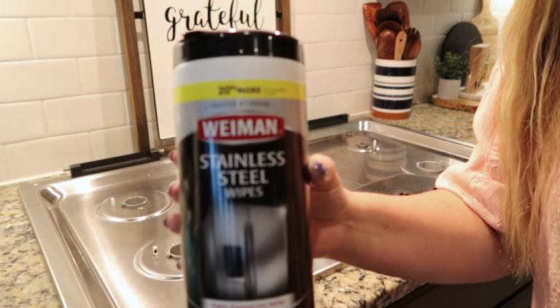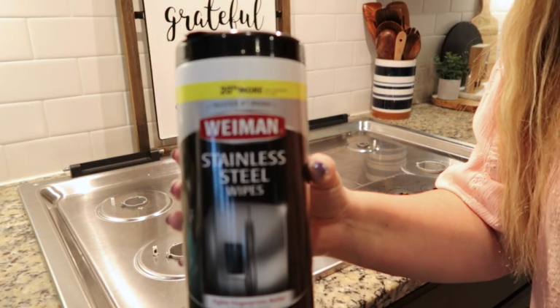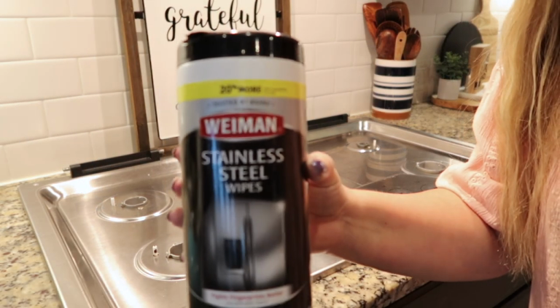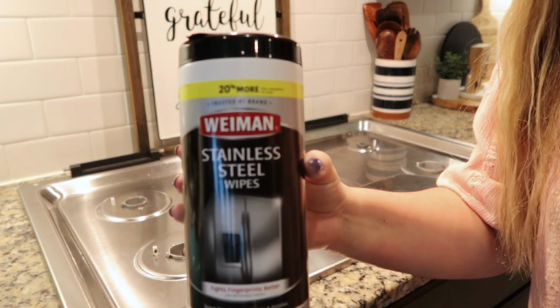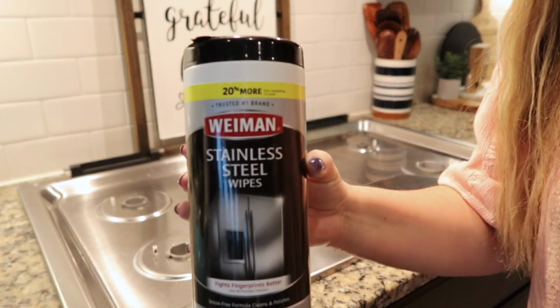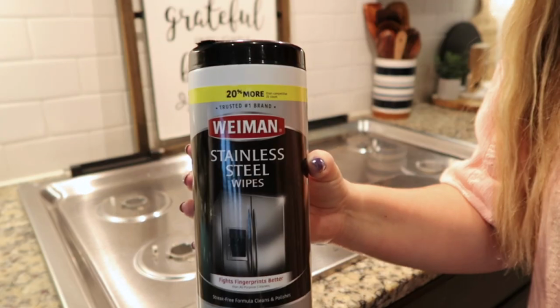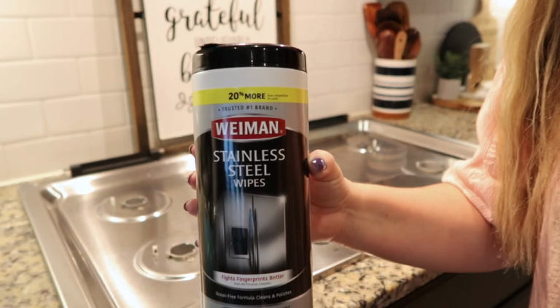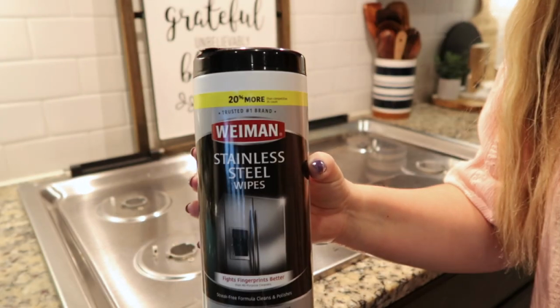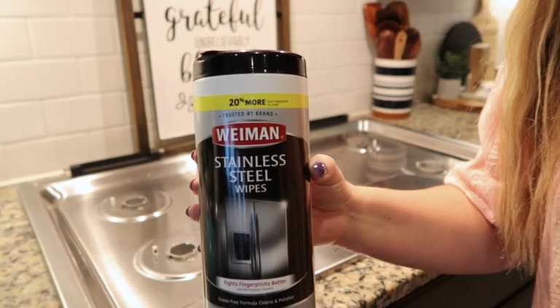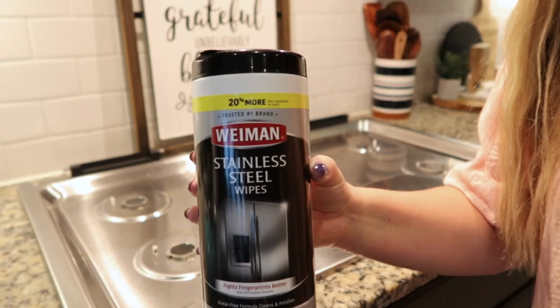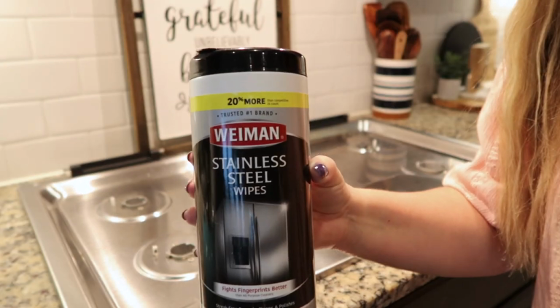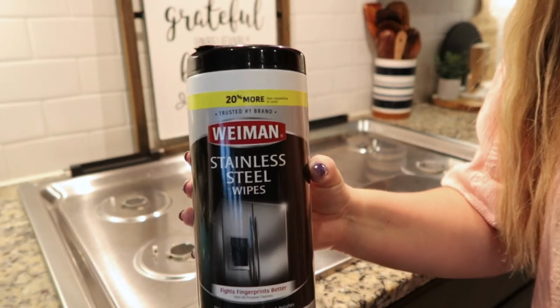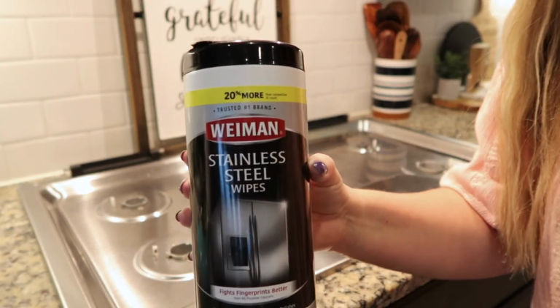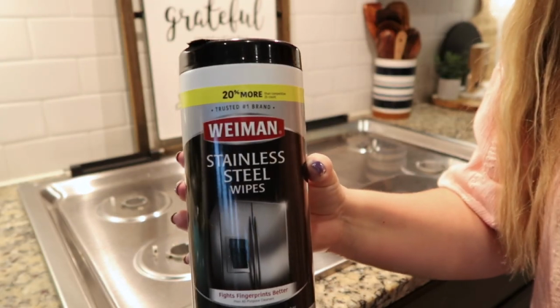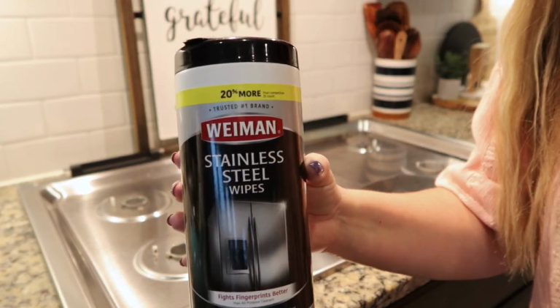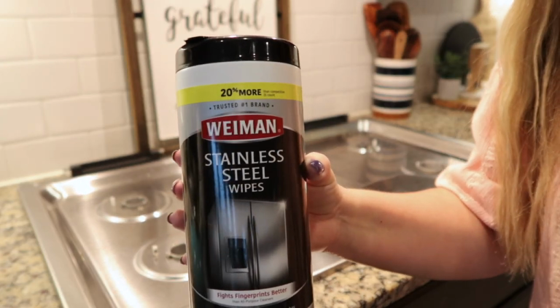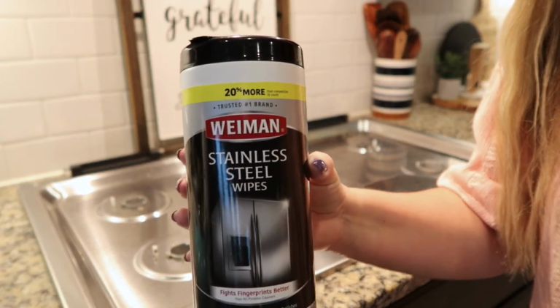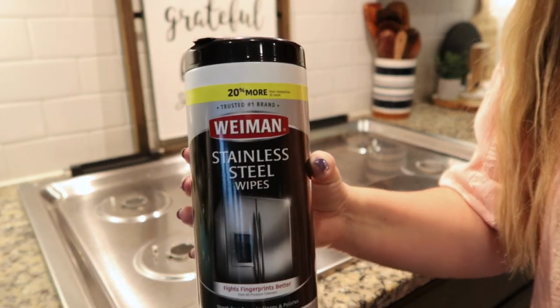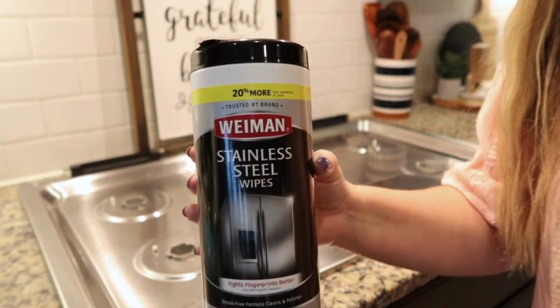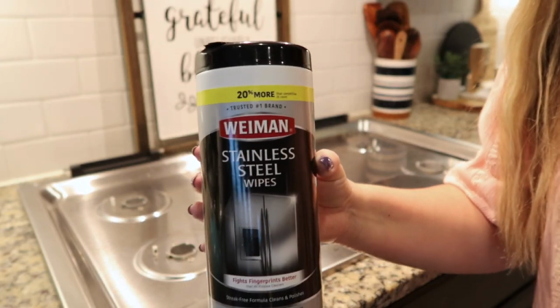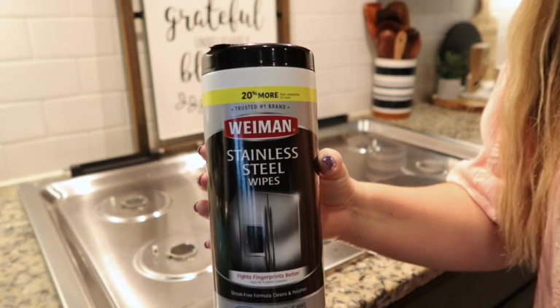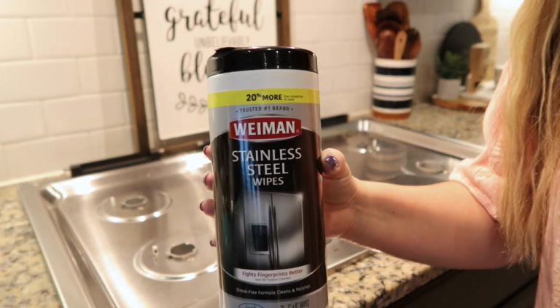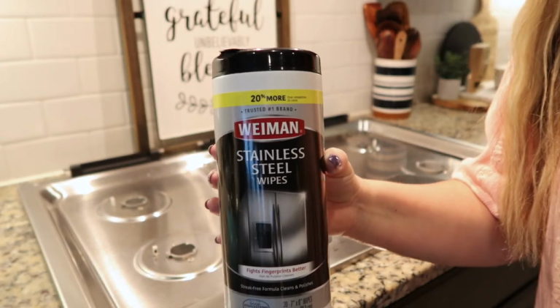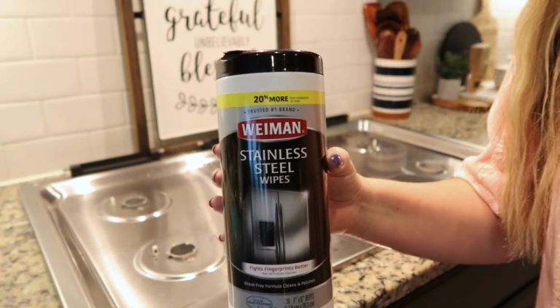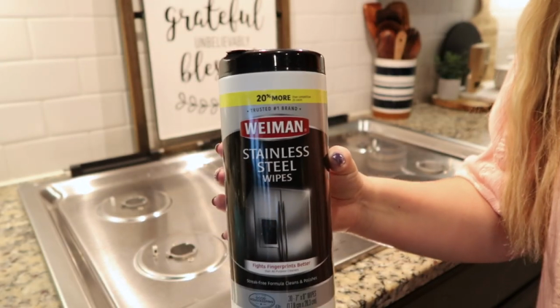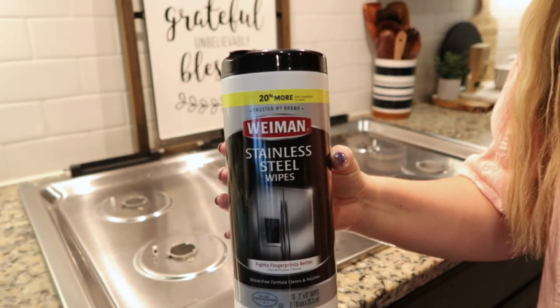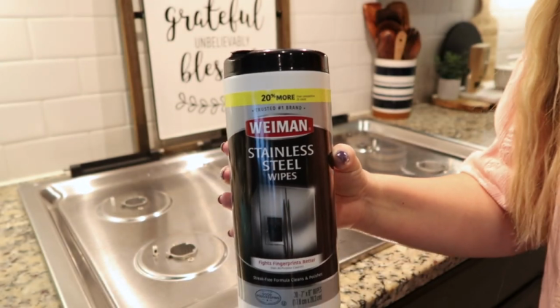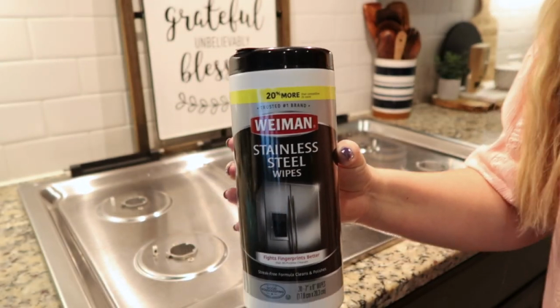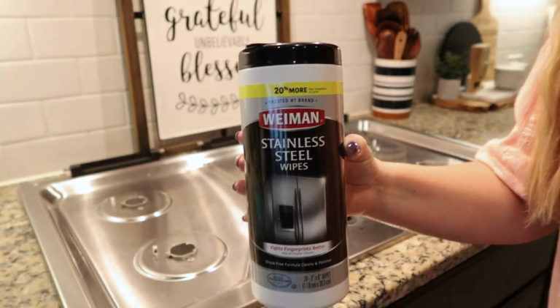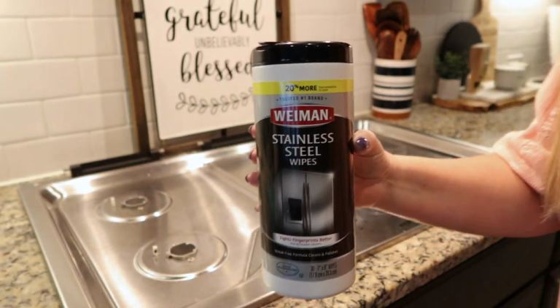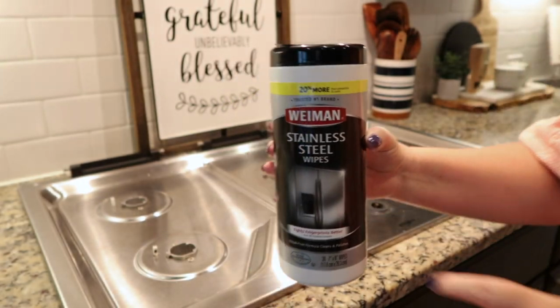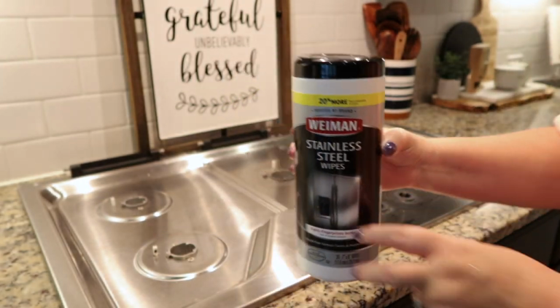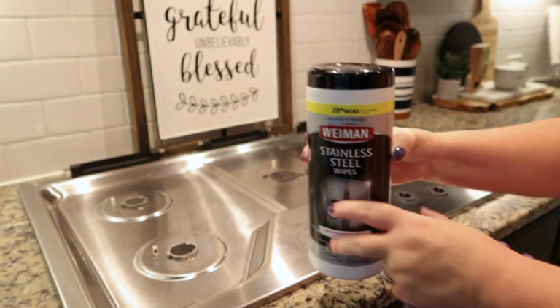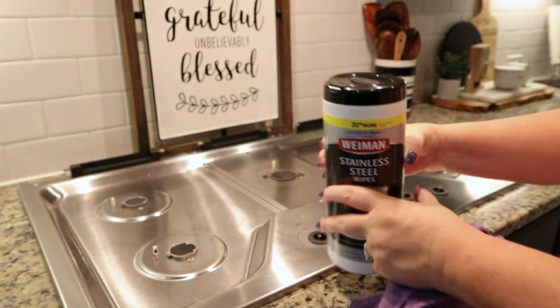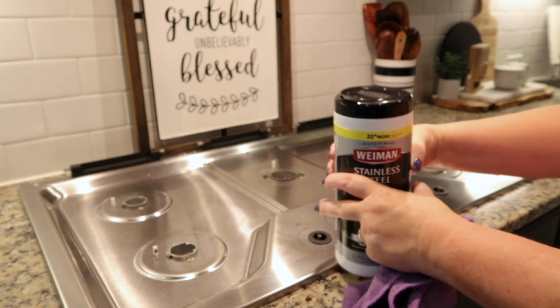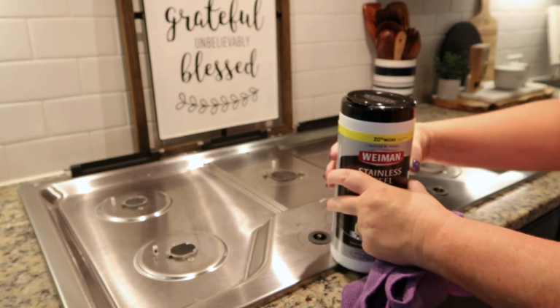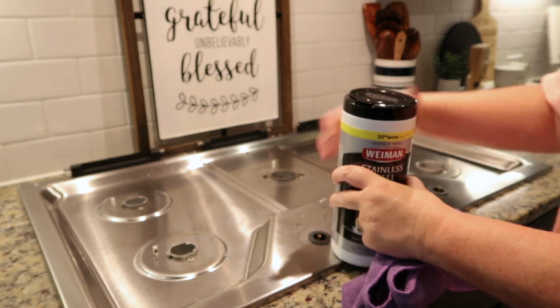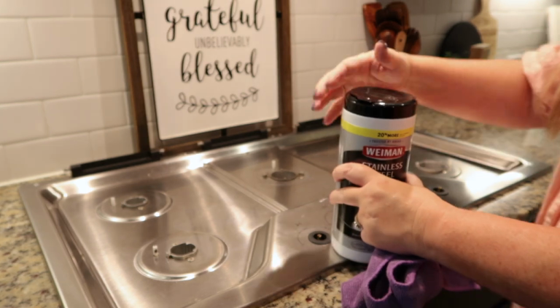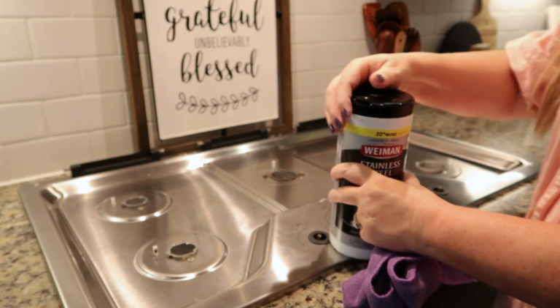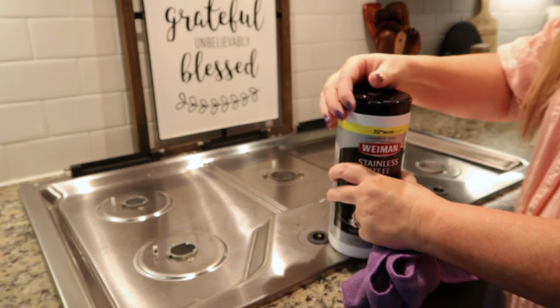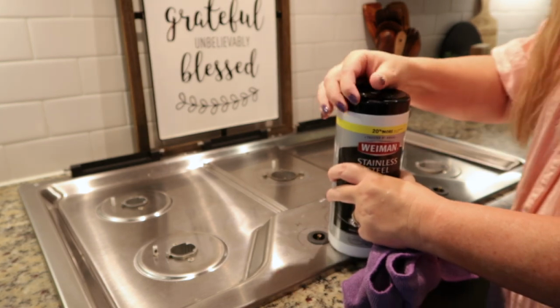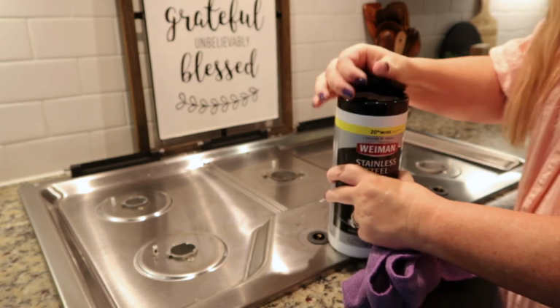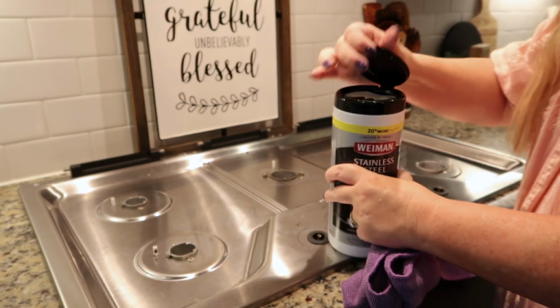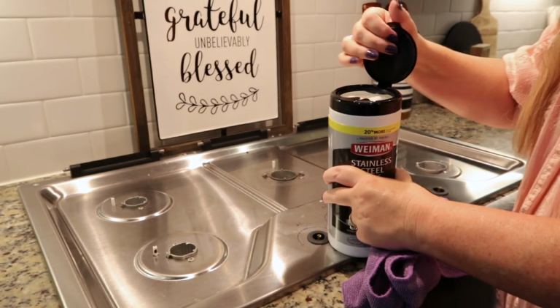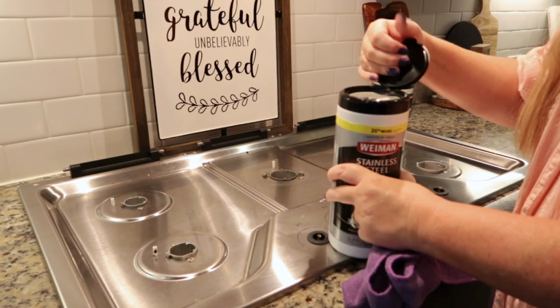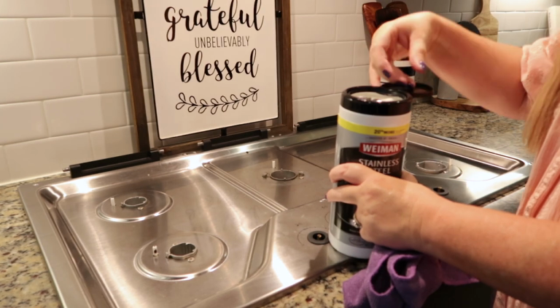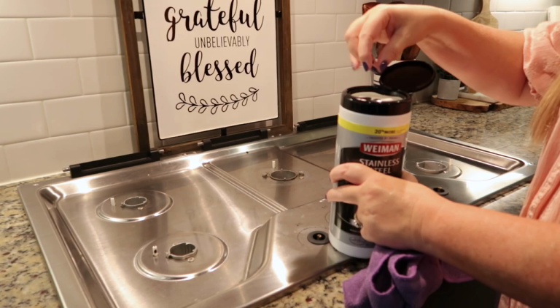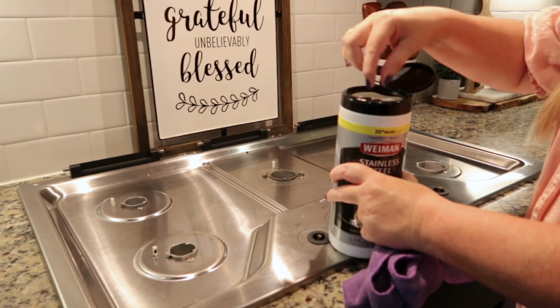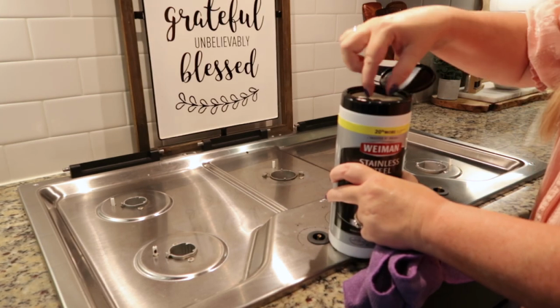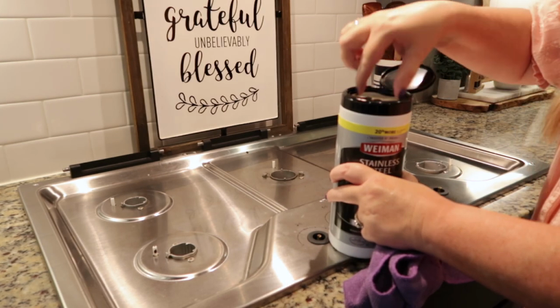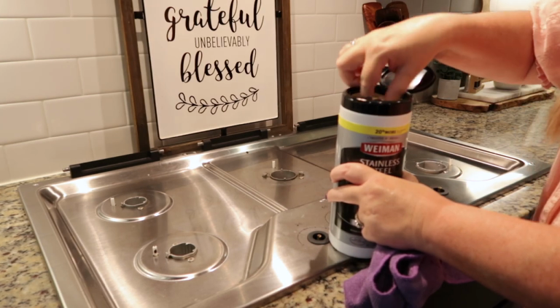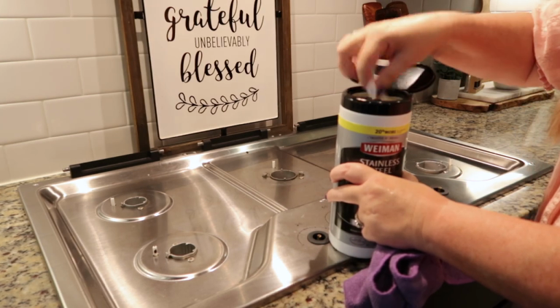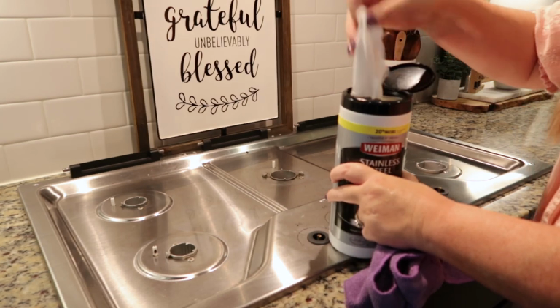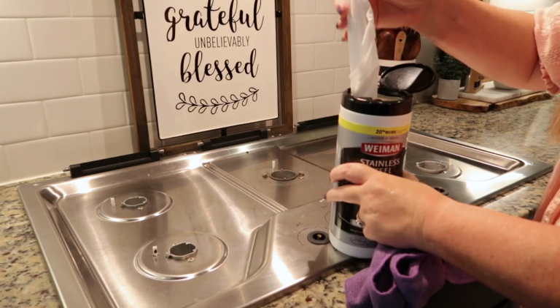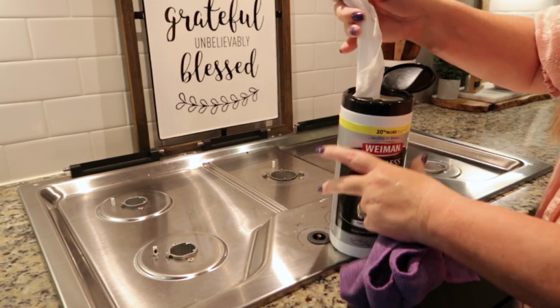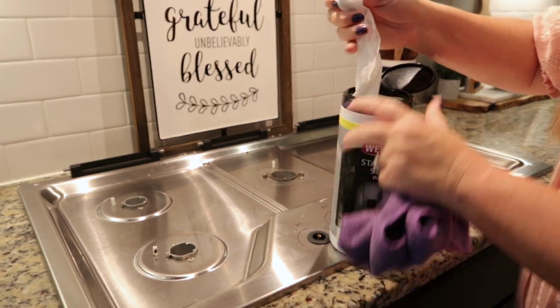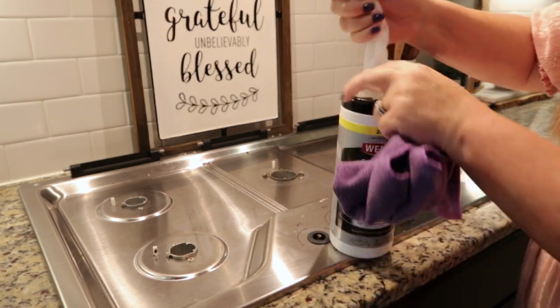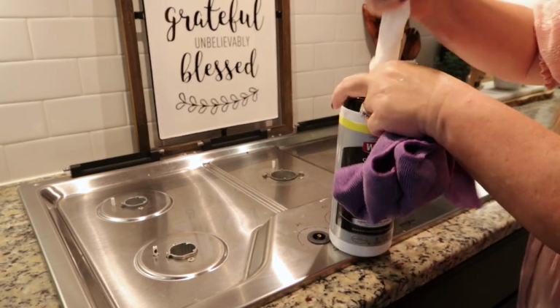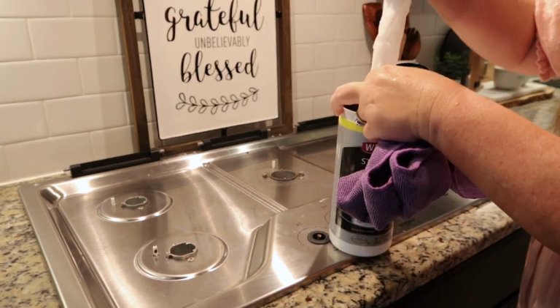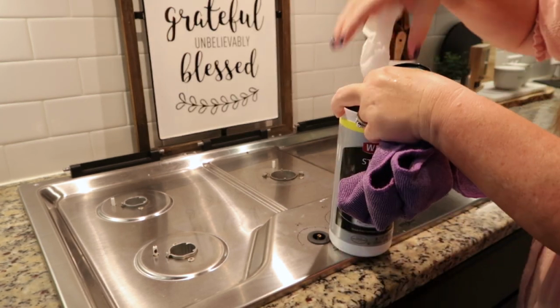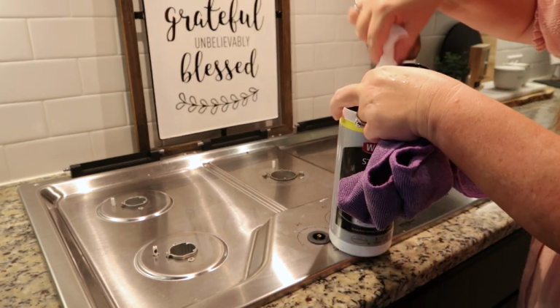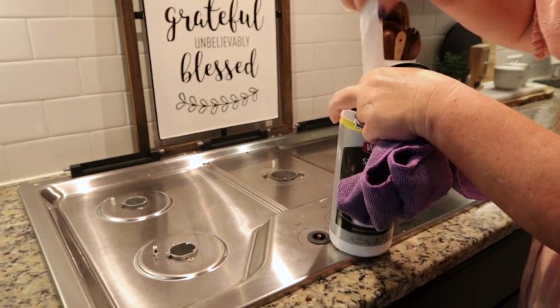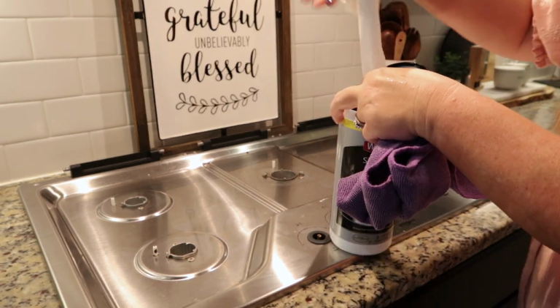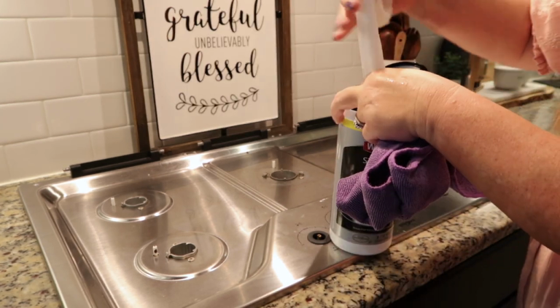All right, so I like to use this Weiman Stainless Steel Wipe to add a layer of protection on my stainless steel, and it also leaves a very nice shine.